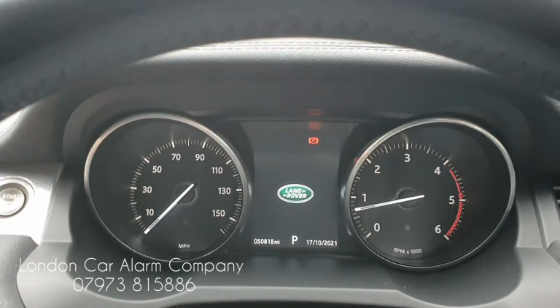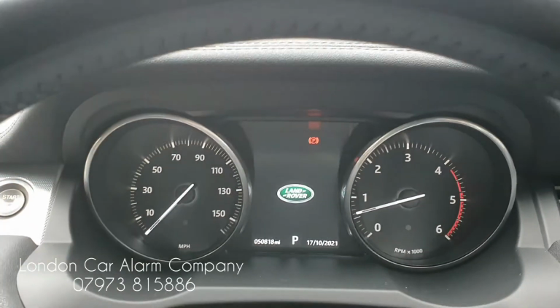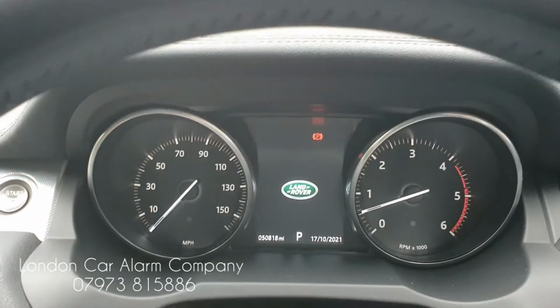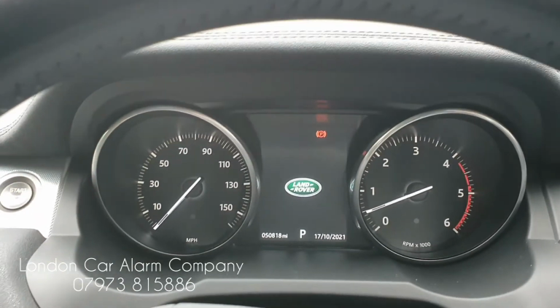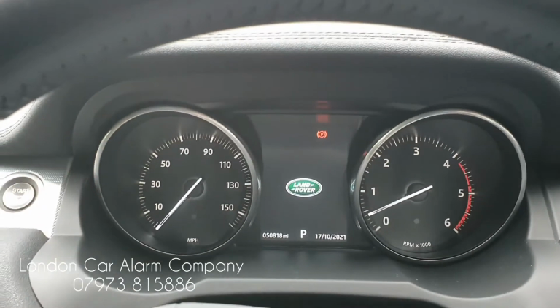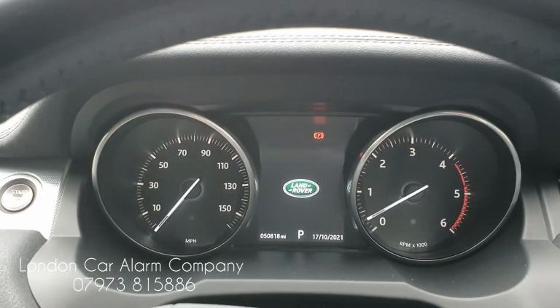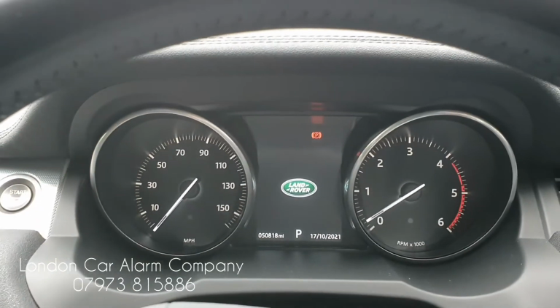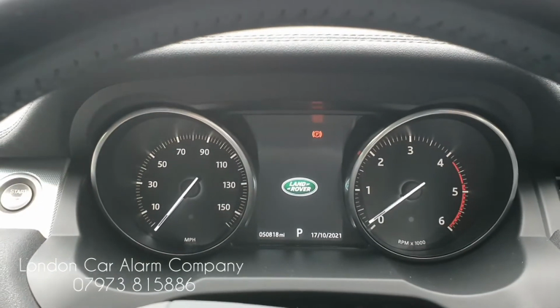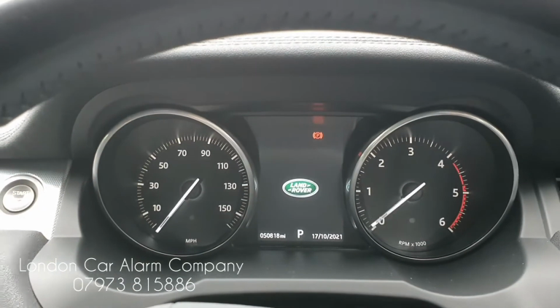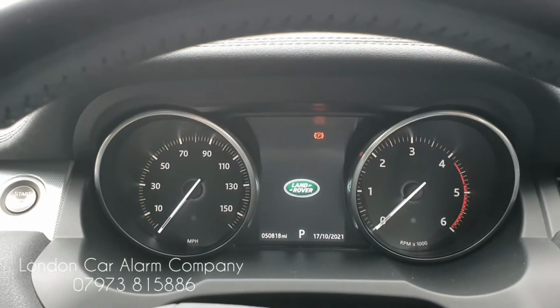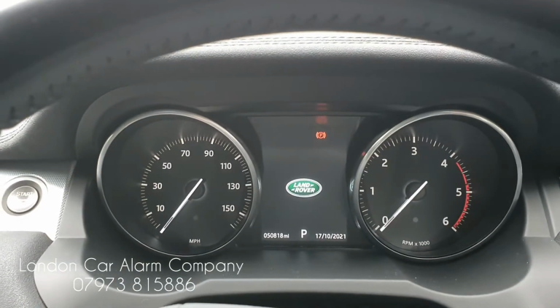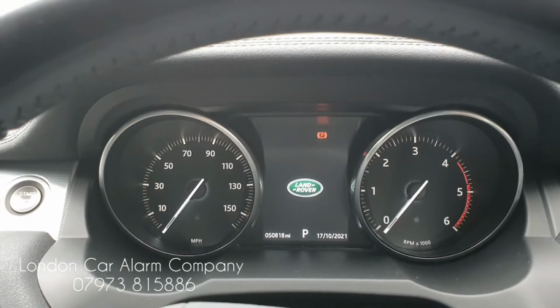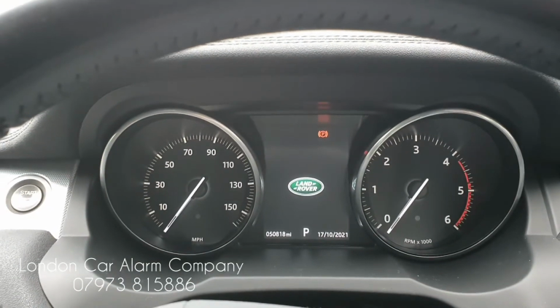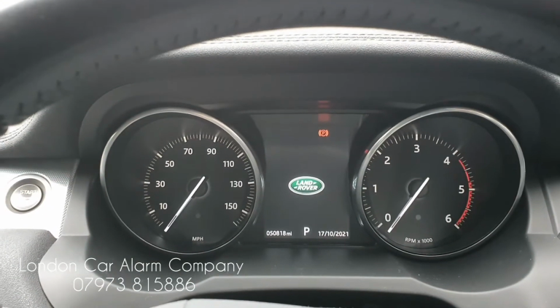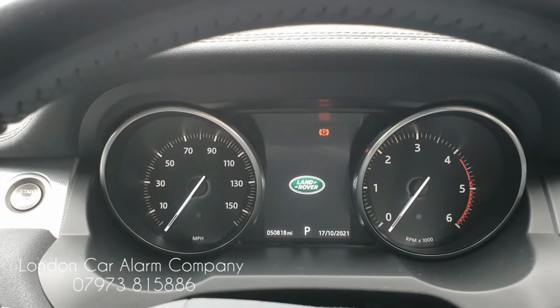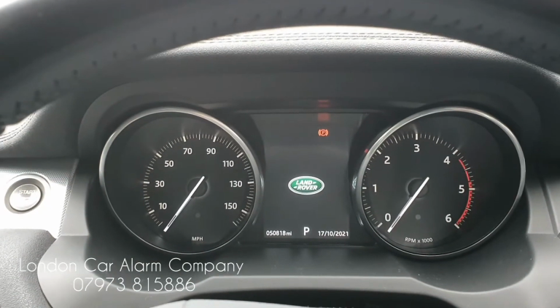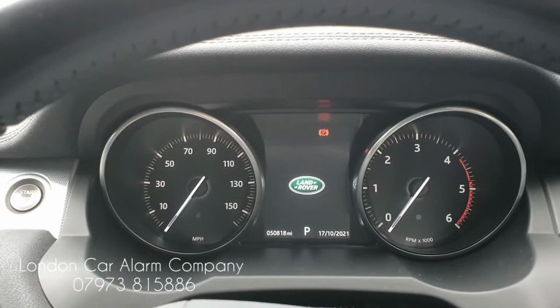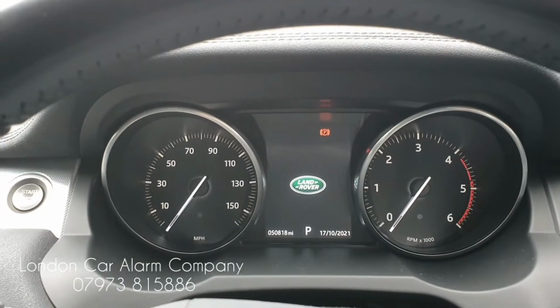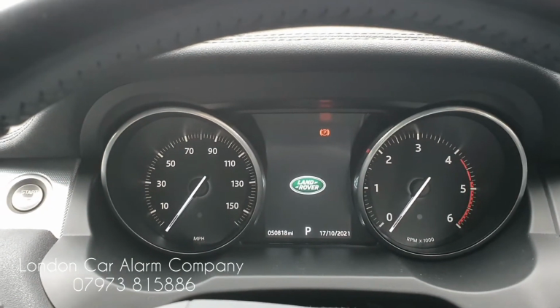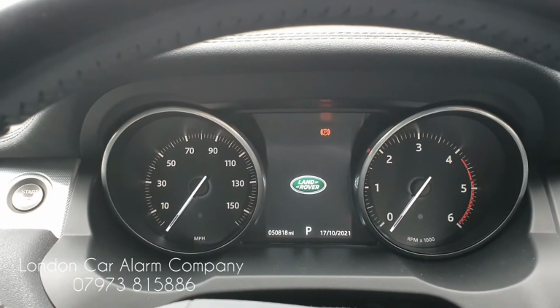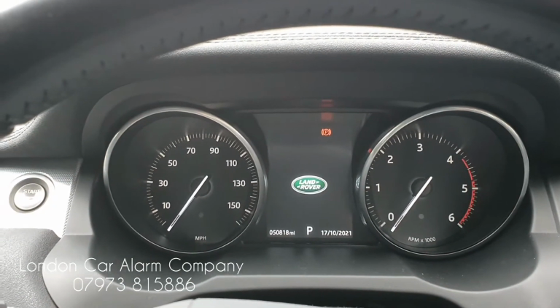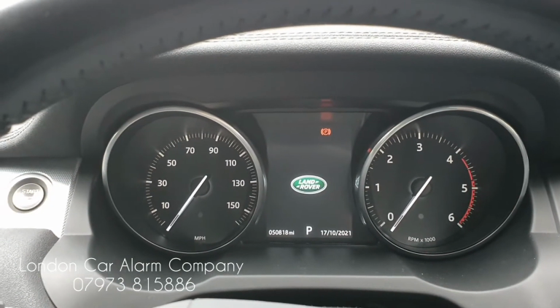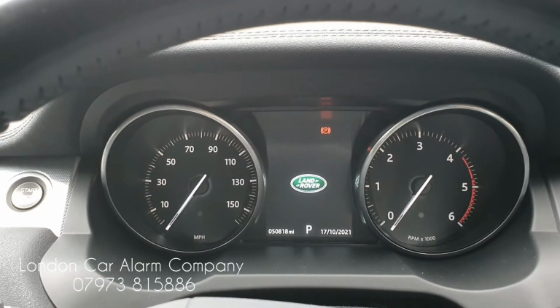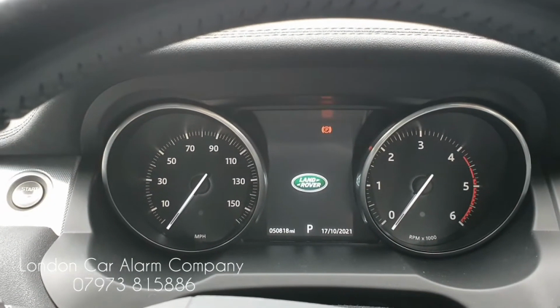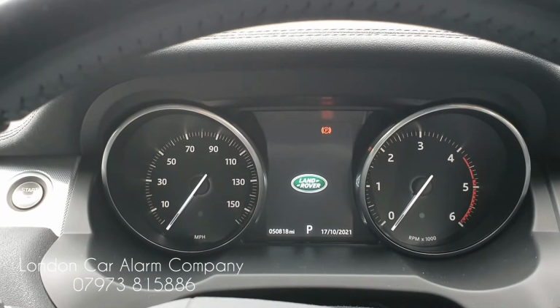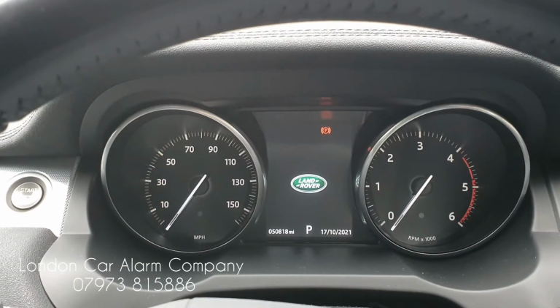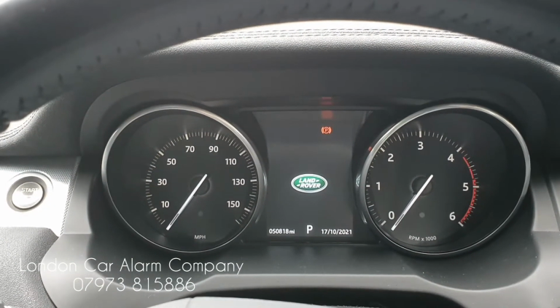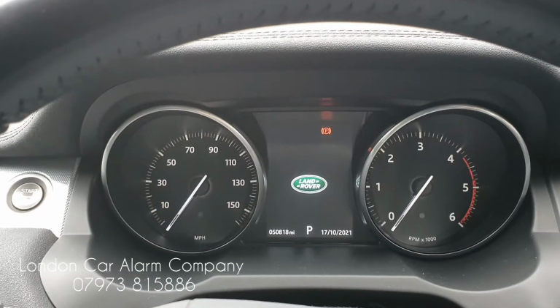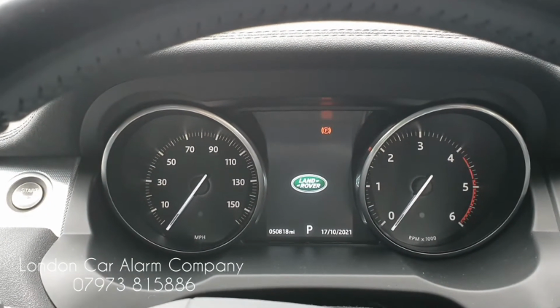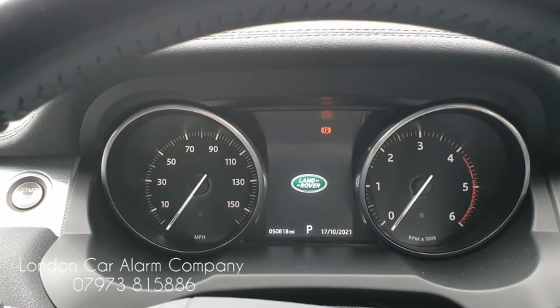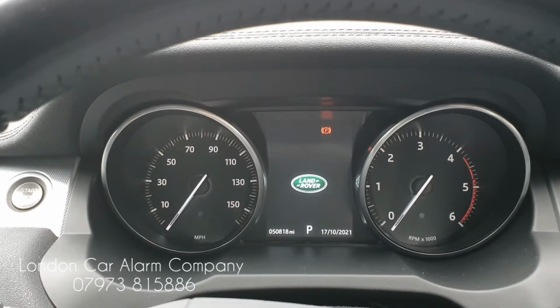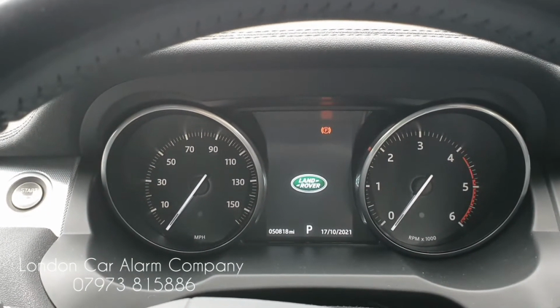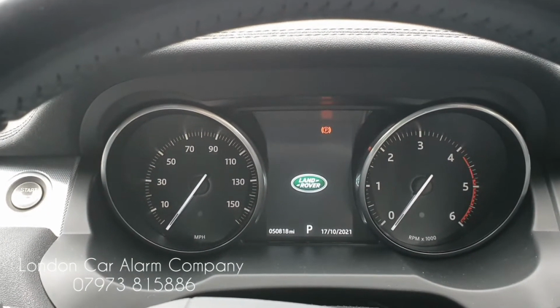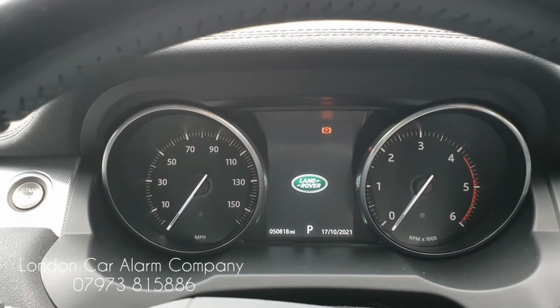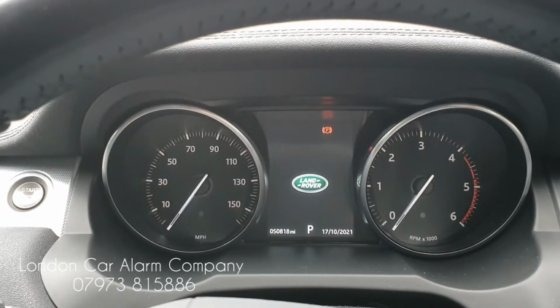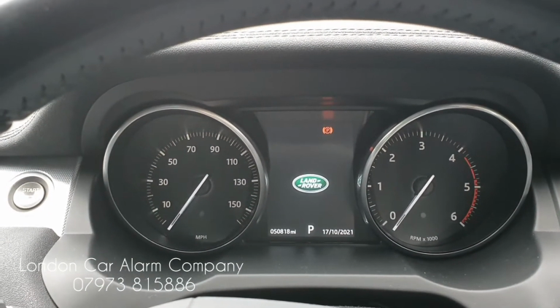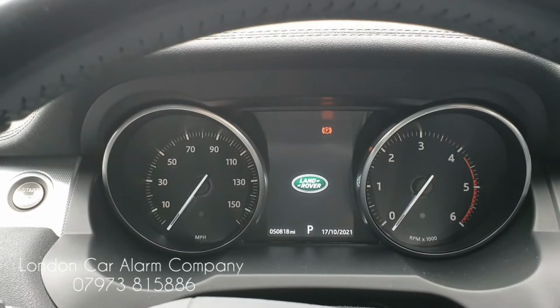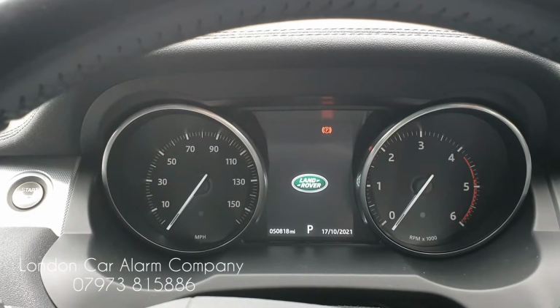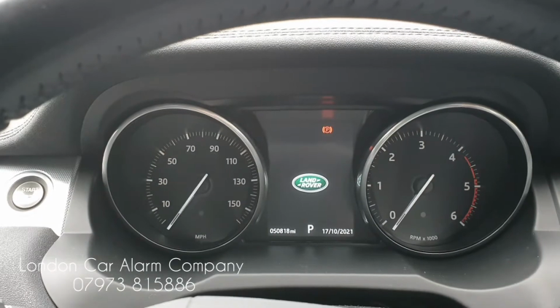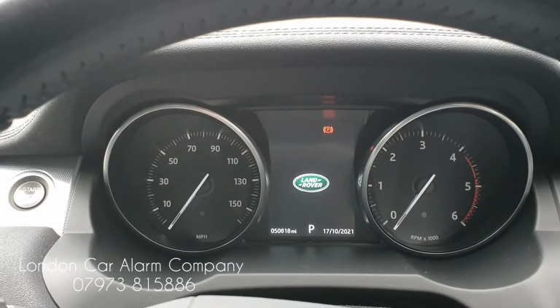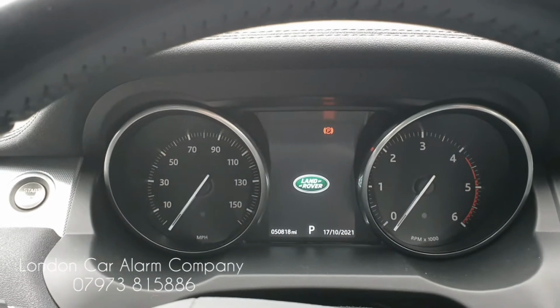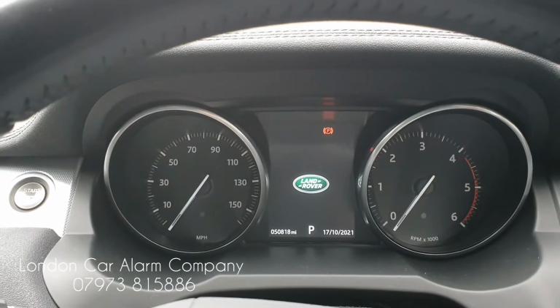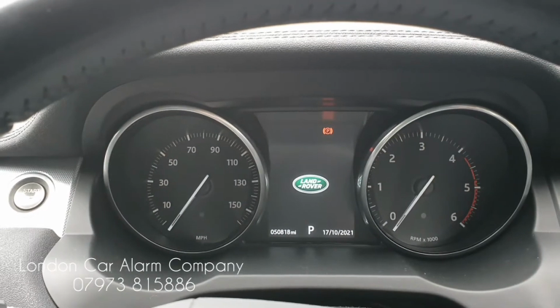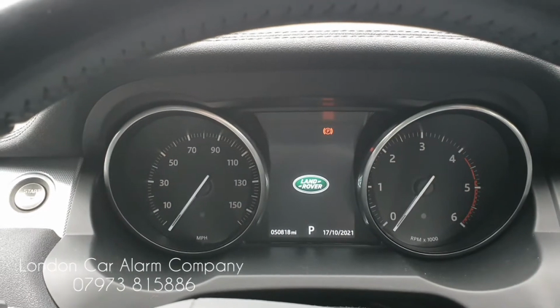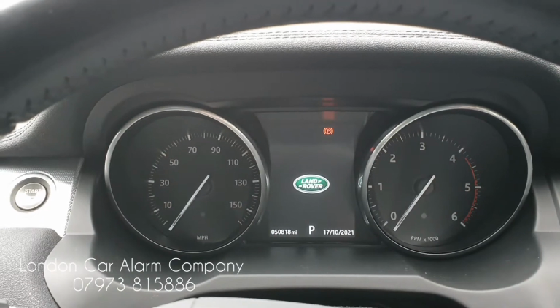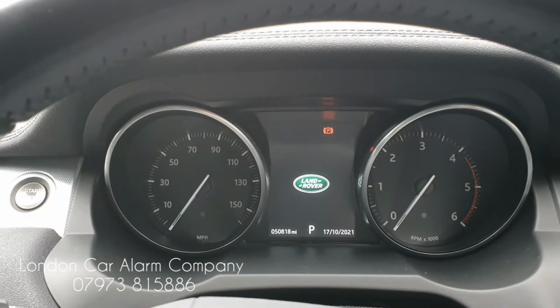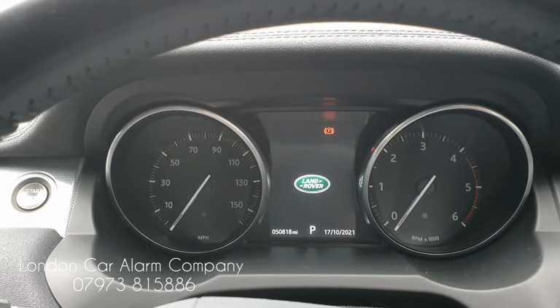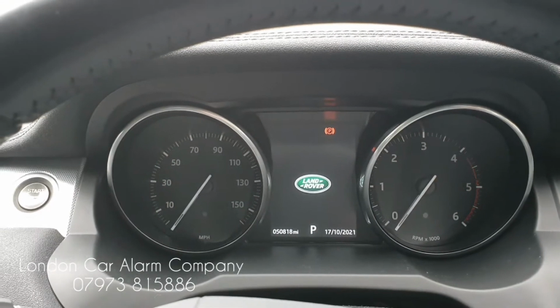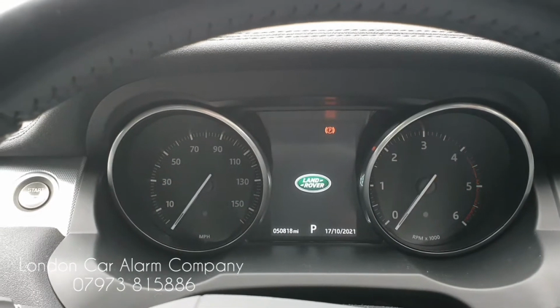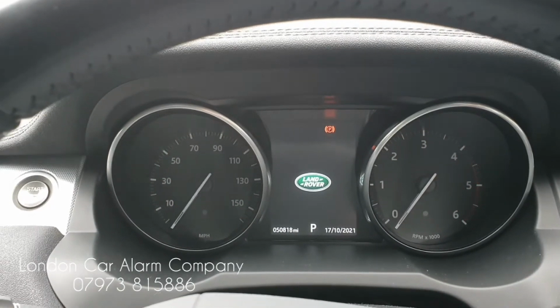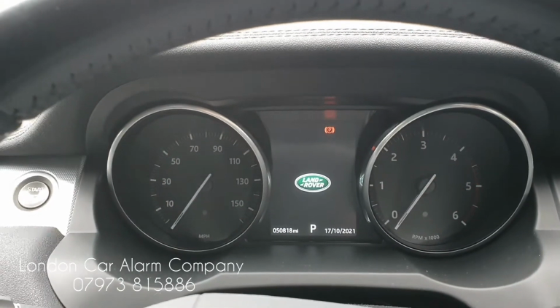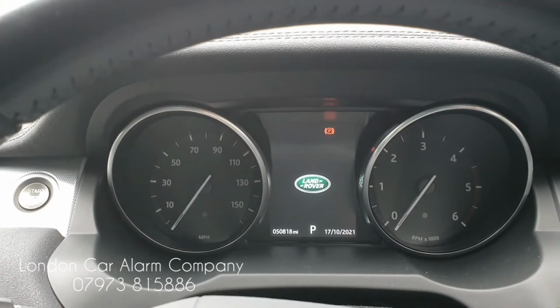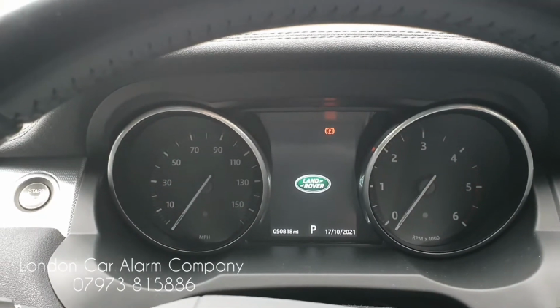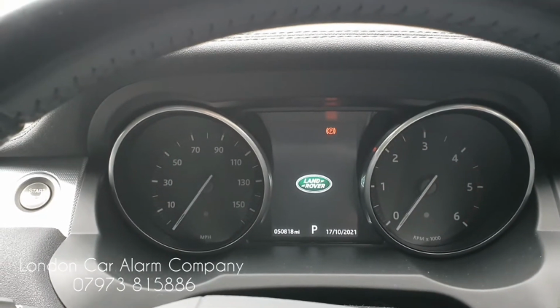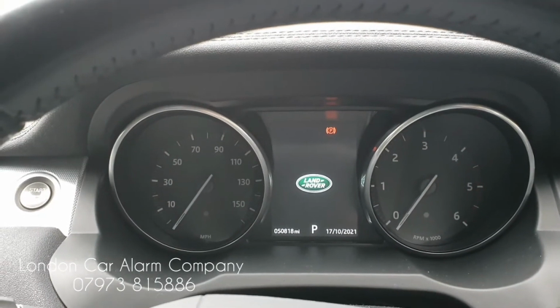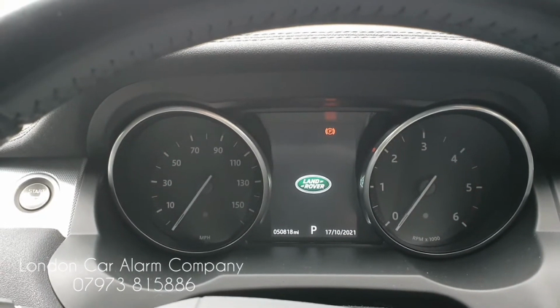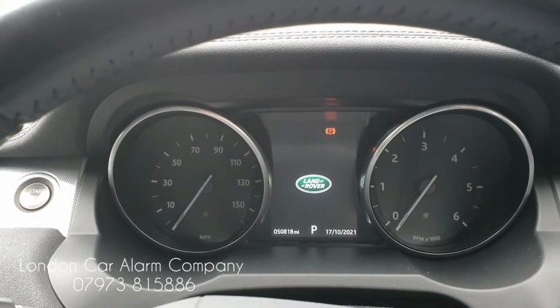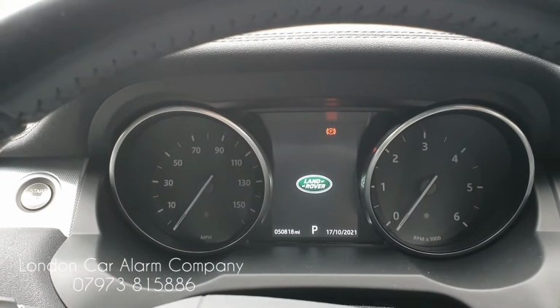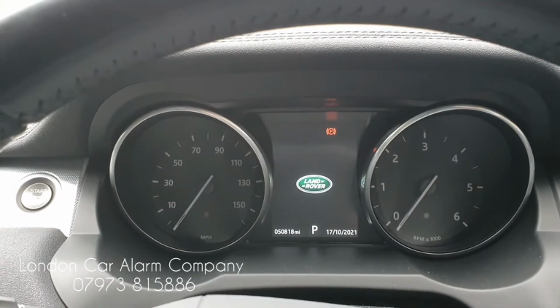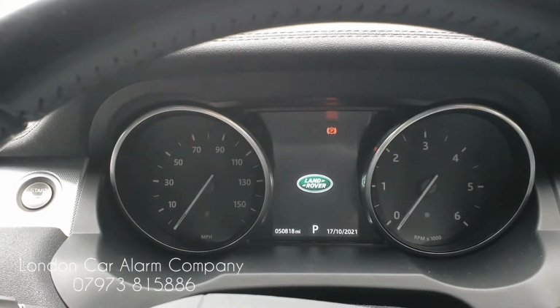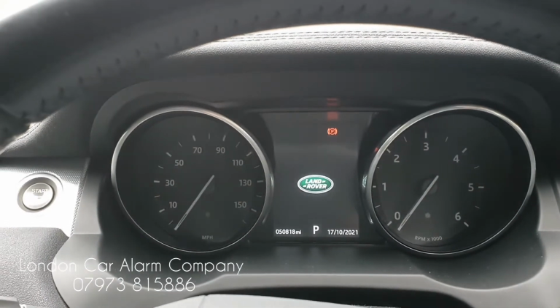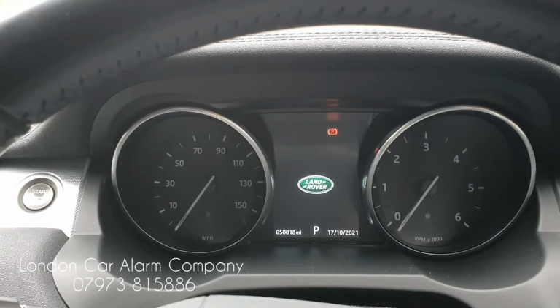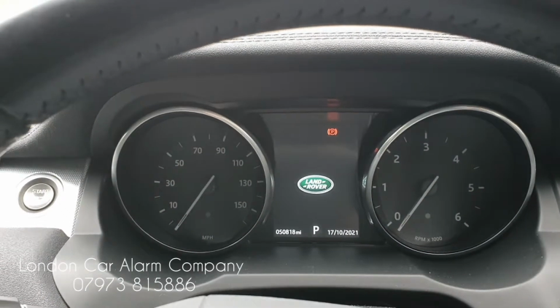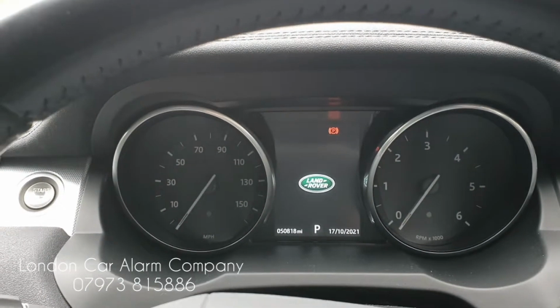When you turn off the ignition, within 10 seconds thereafter it will immobilize itself, which means you cannot start it without the push sequence or your phone.